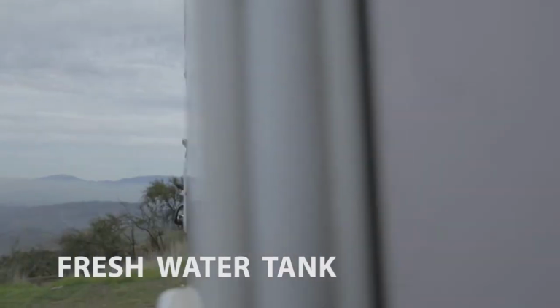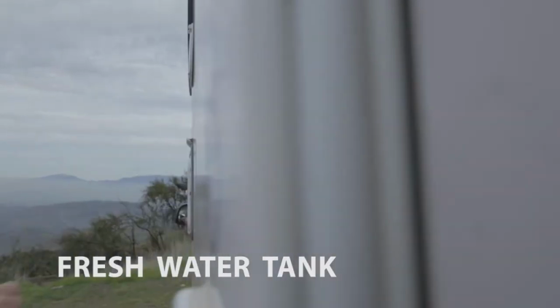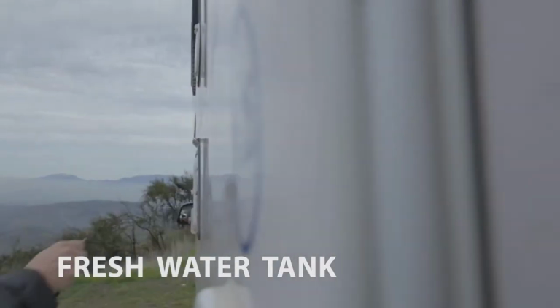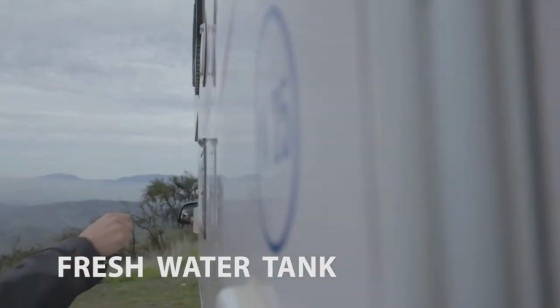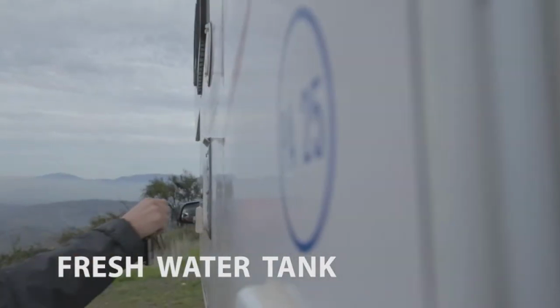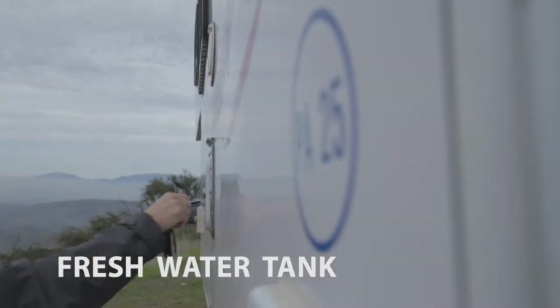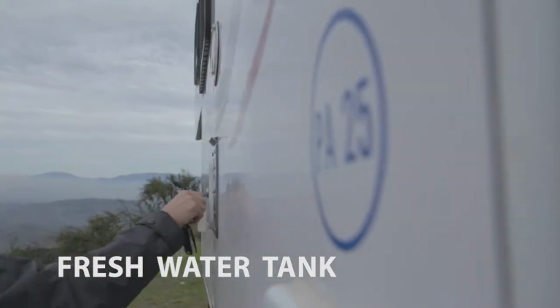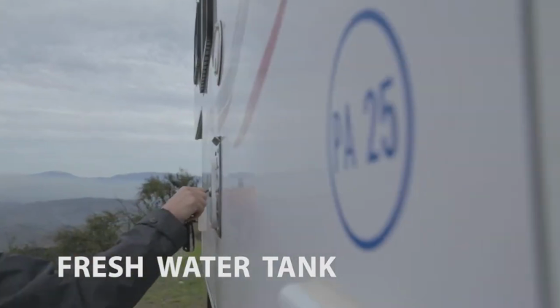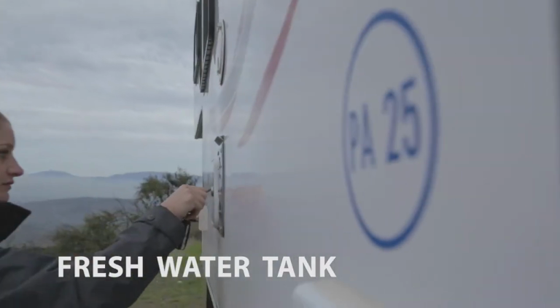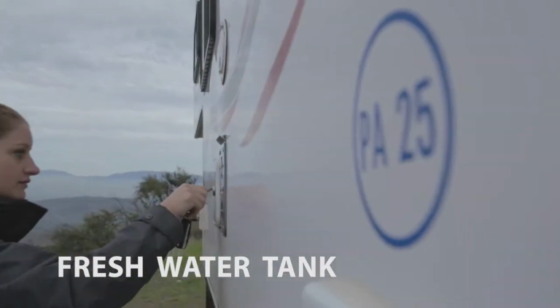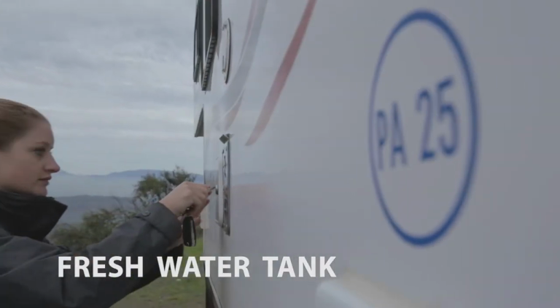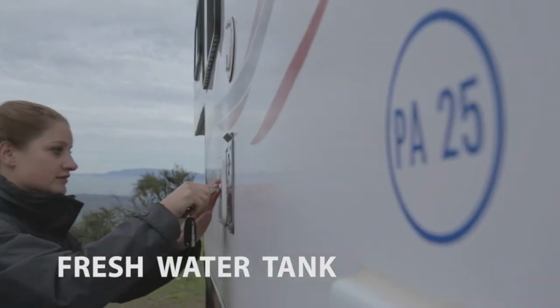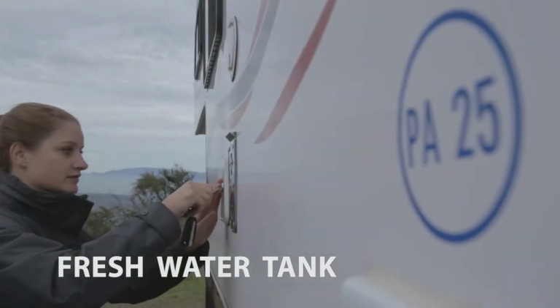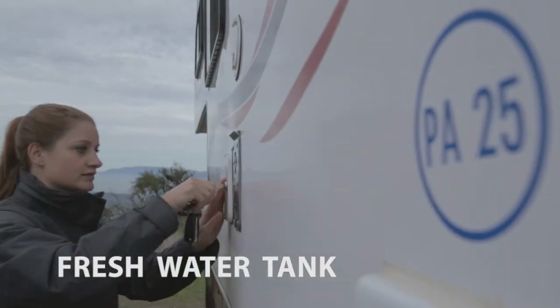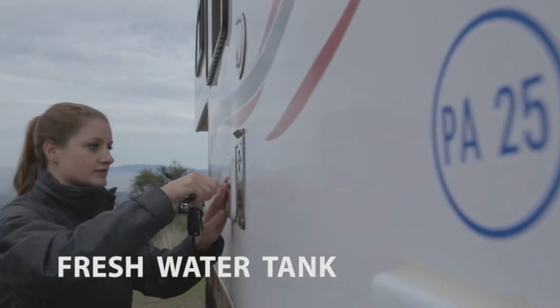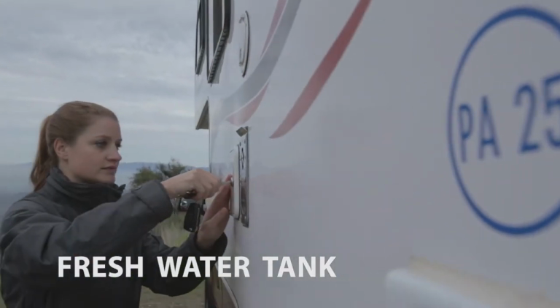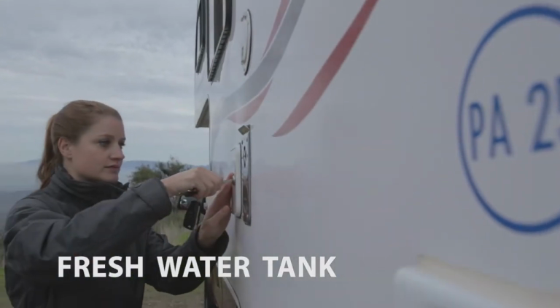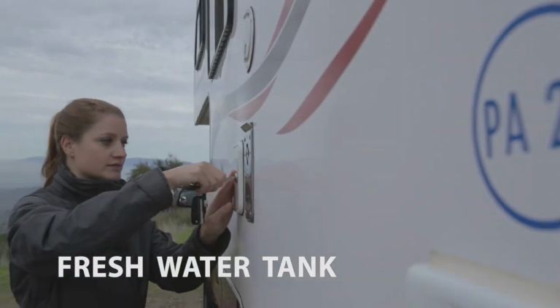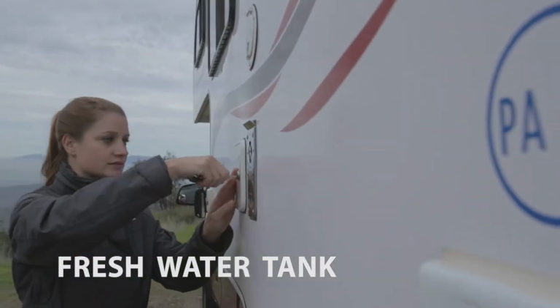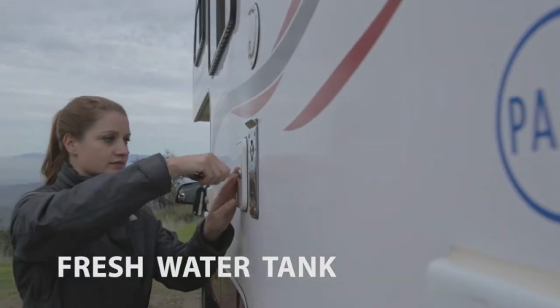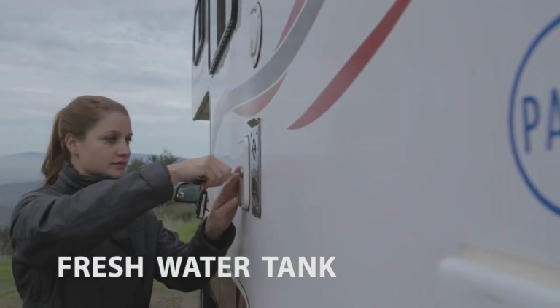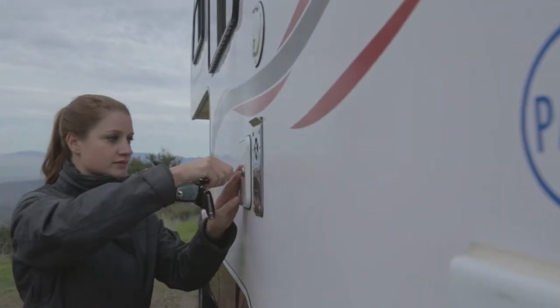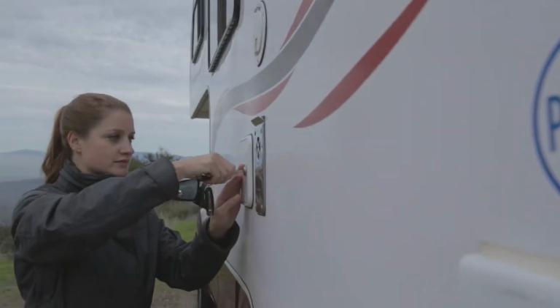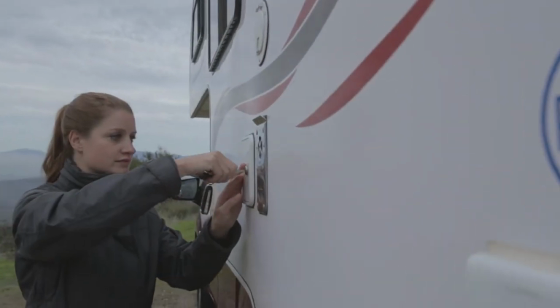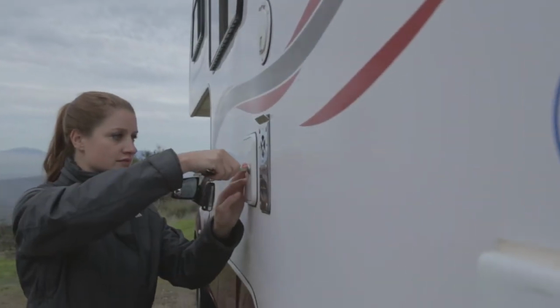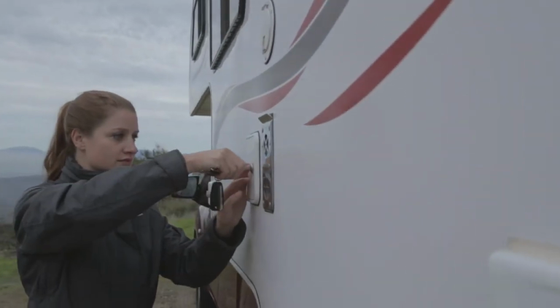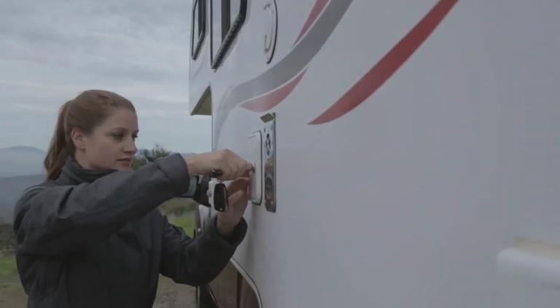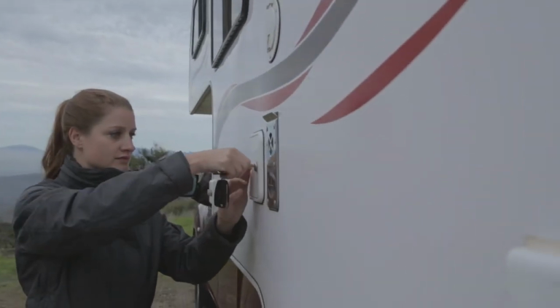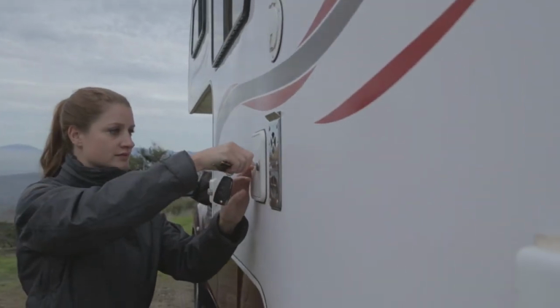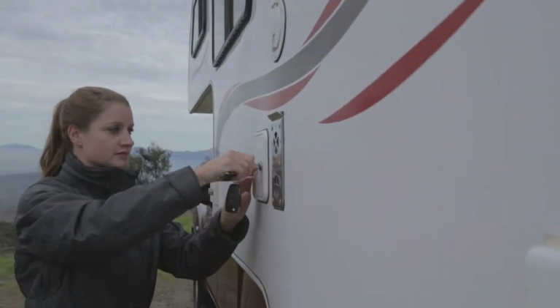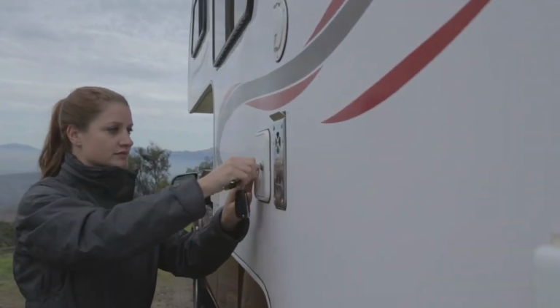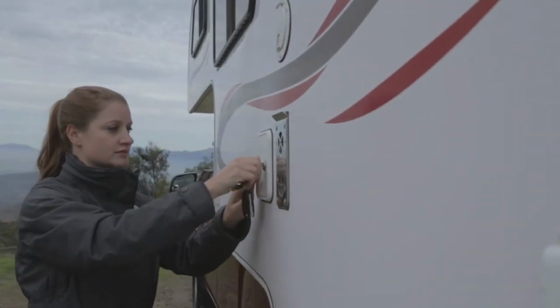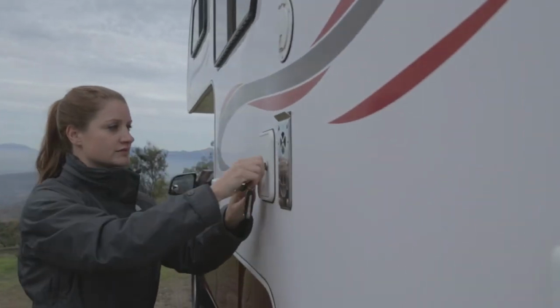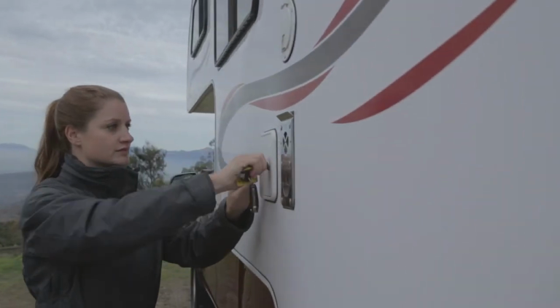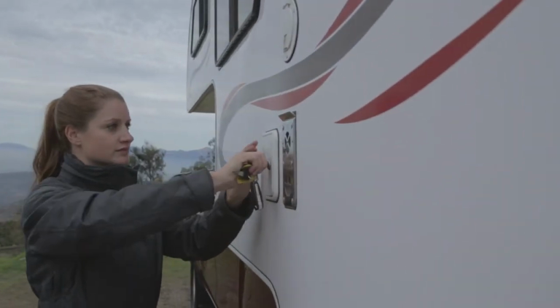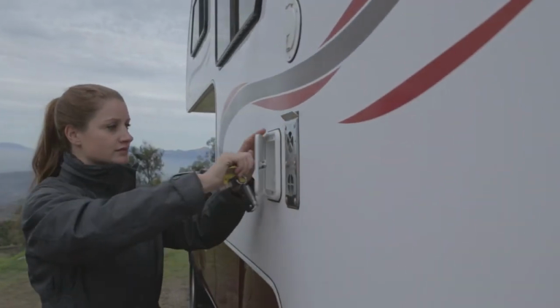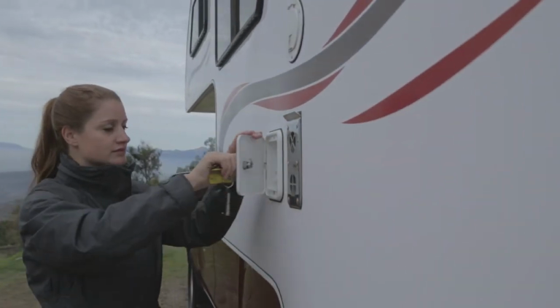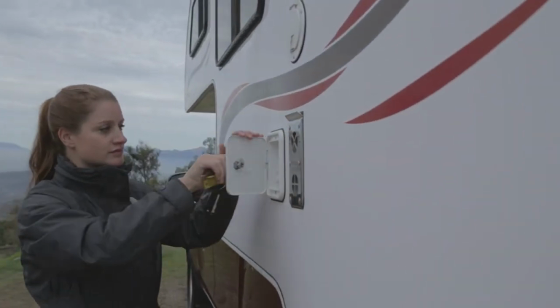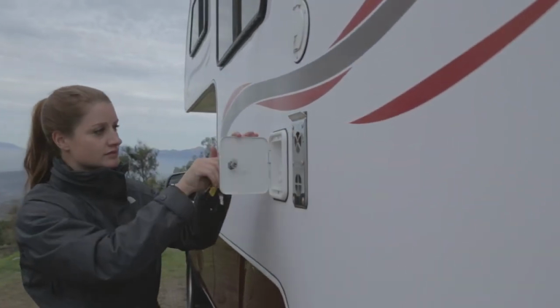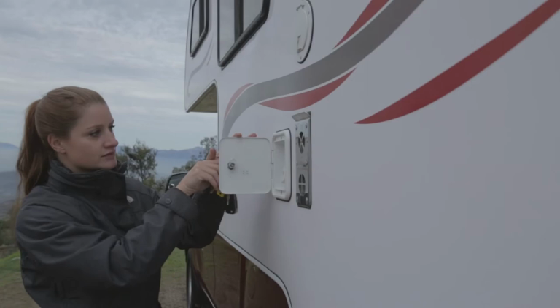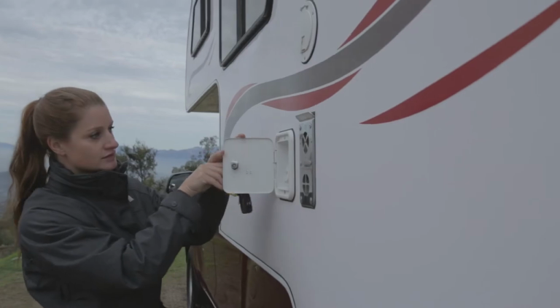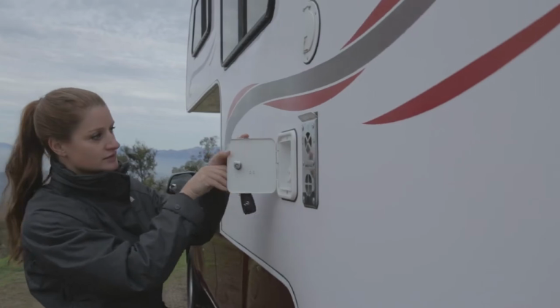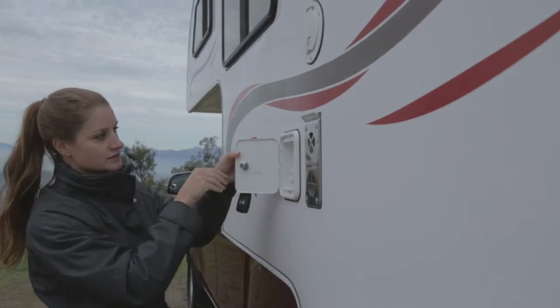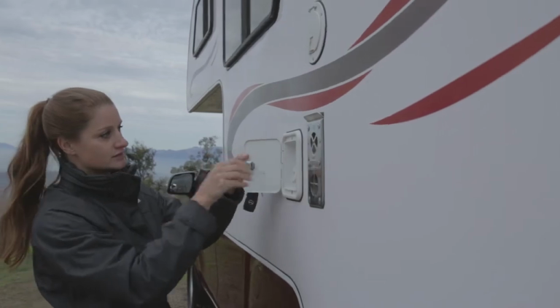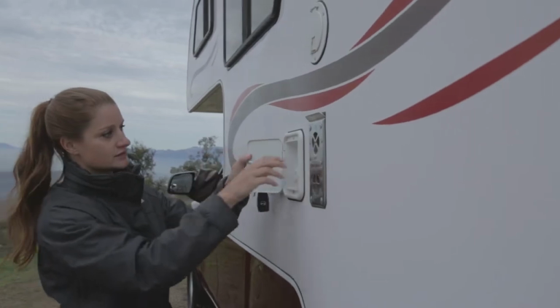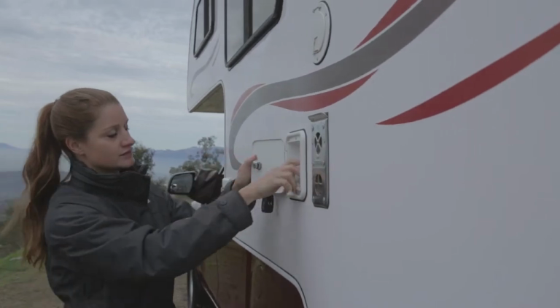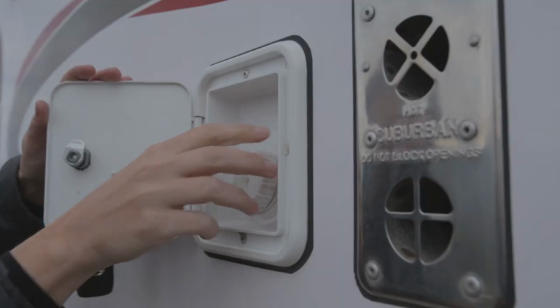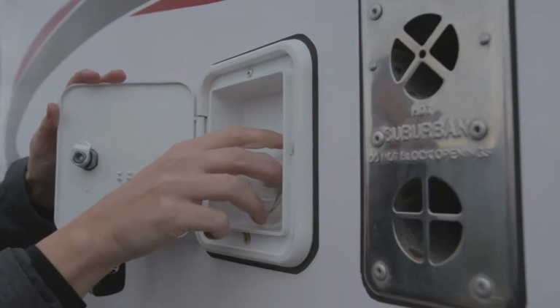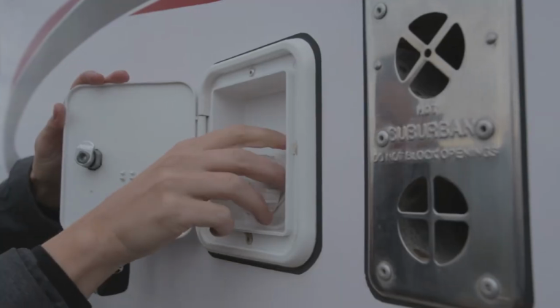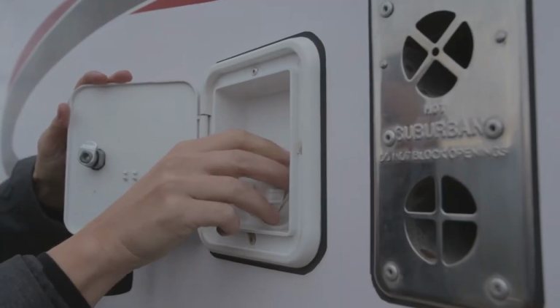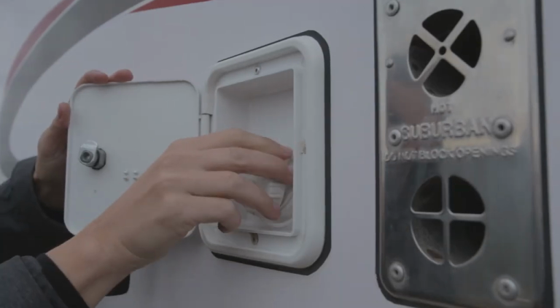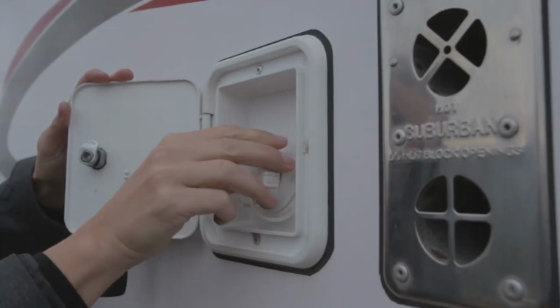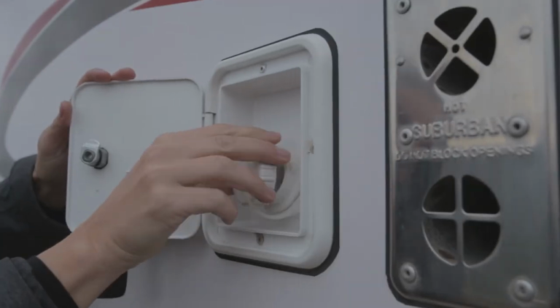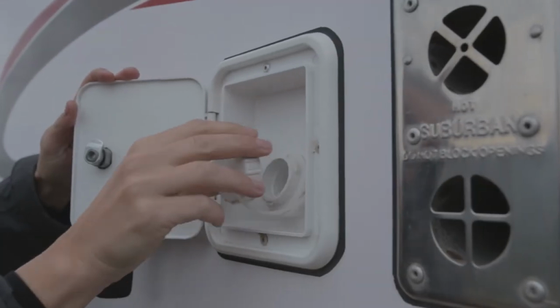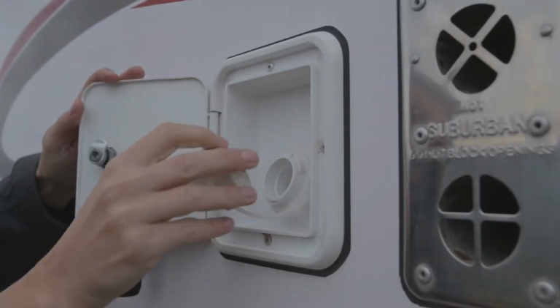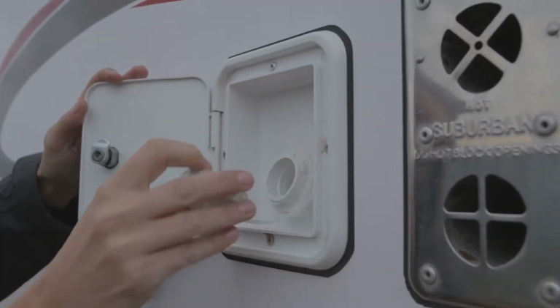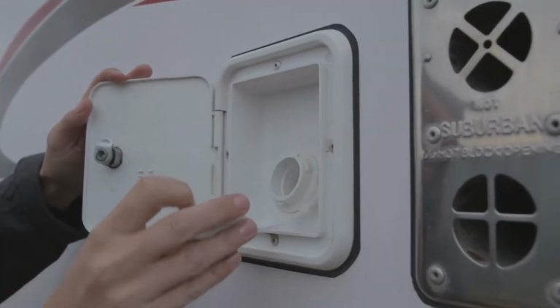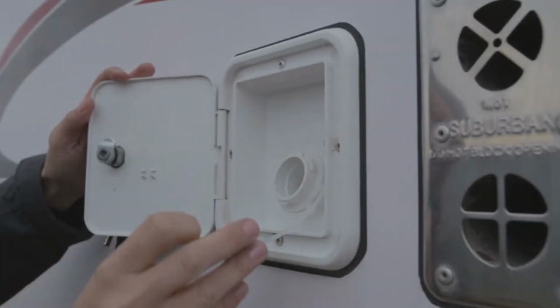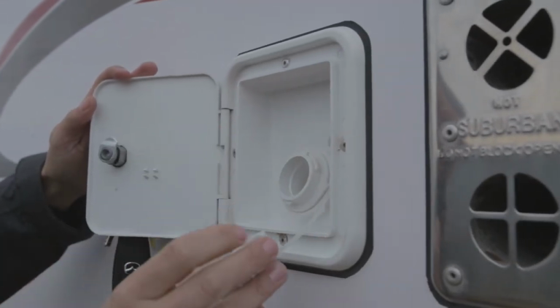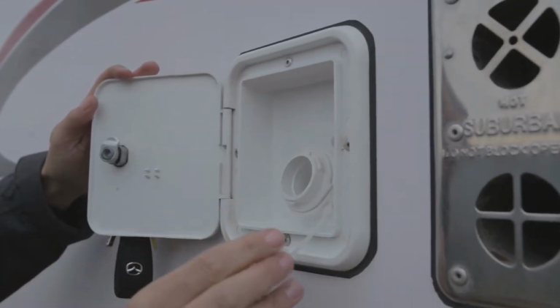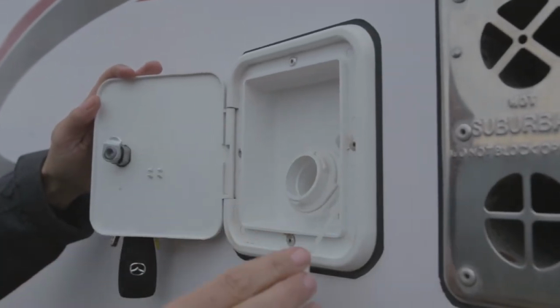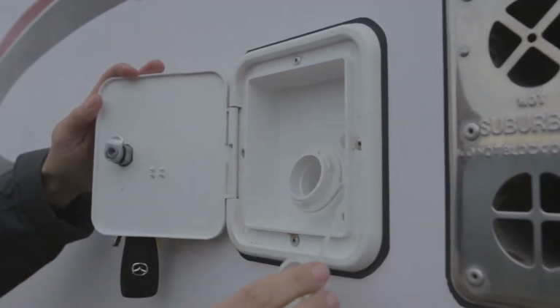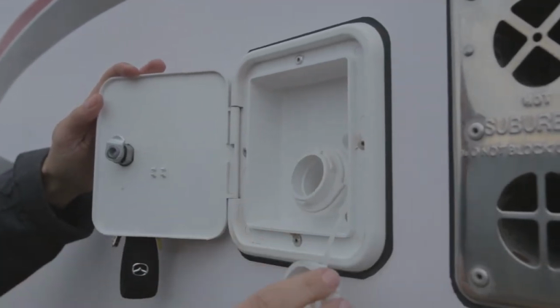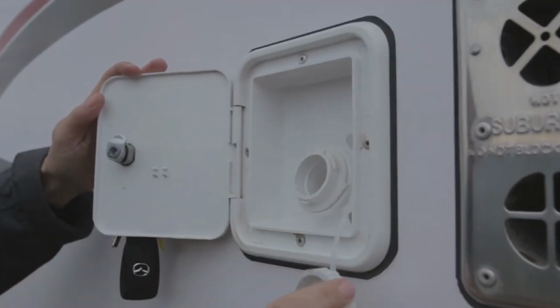You can fill up the fresh water tank with the water hose you will find in the camper. This tank provides water to the shower and sink.